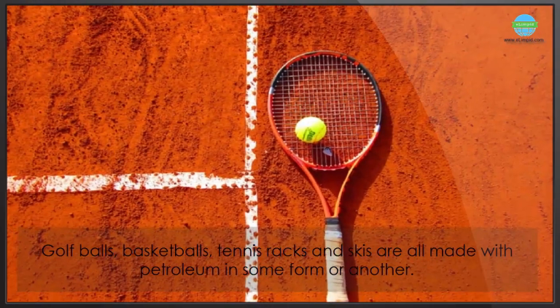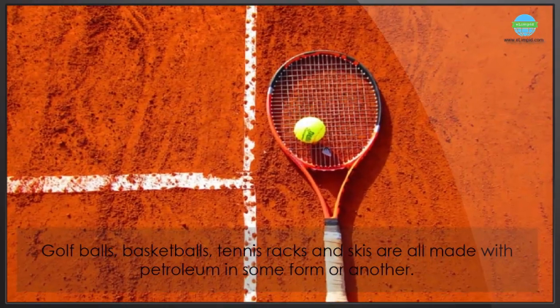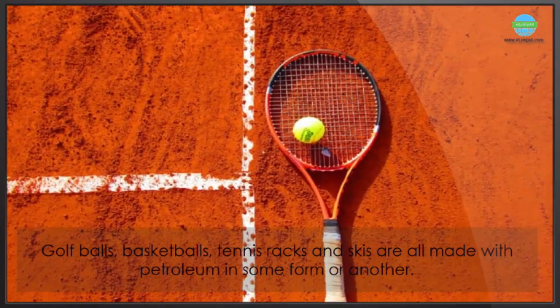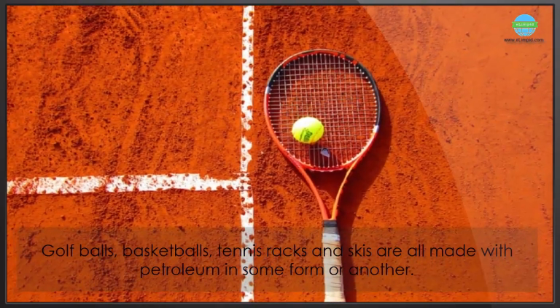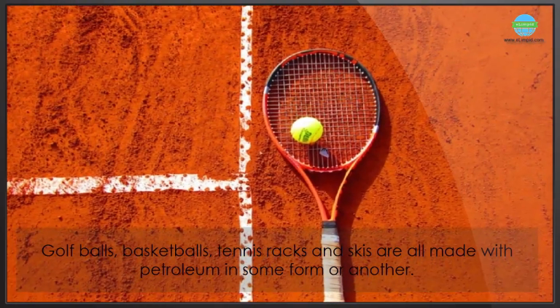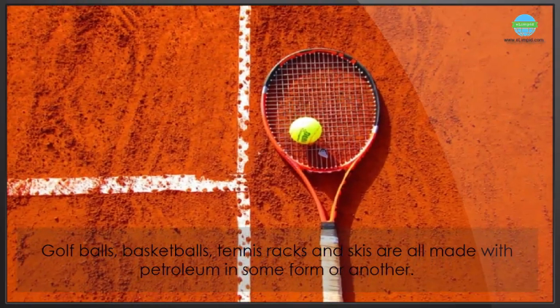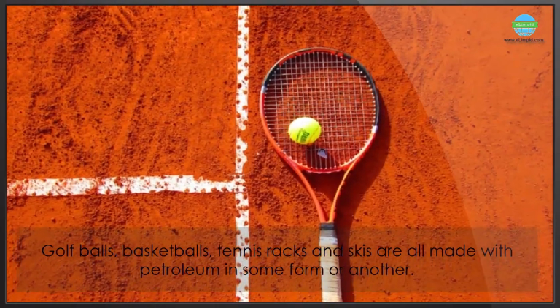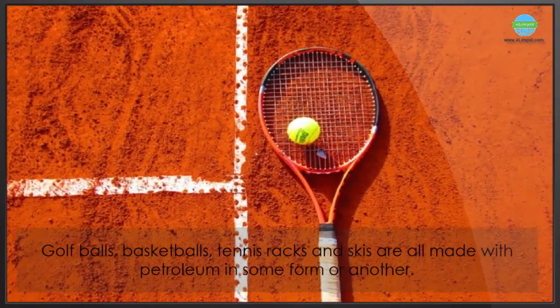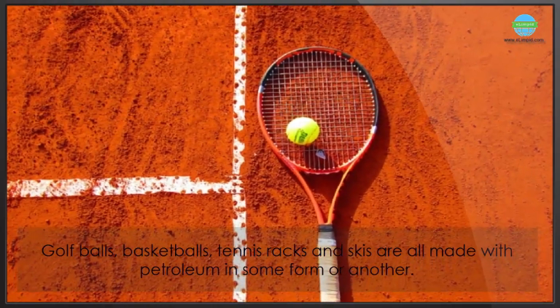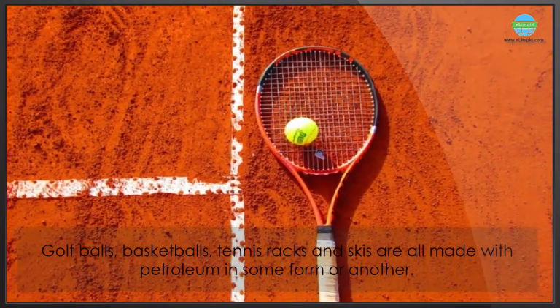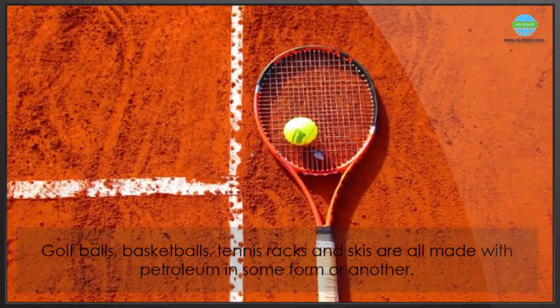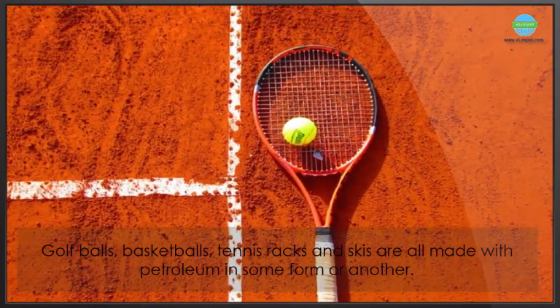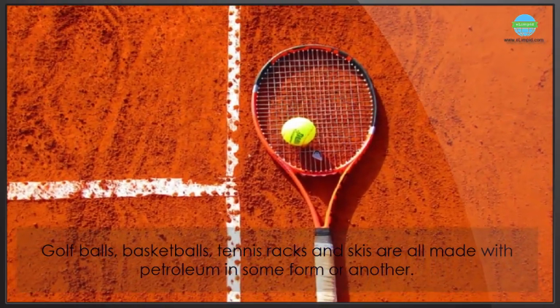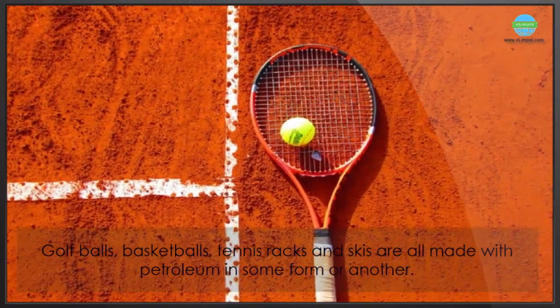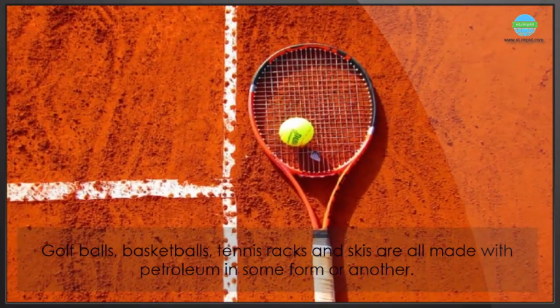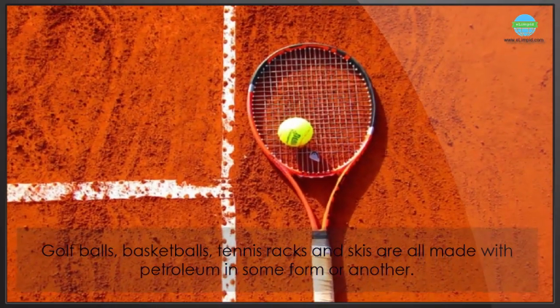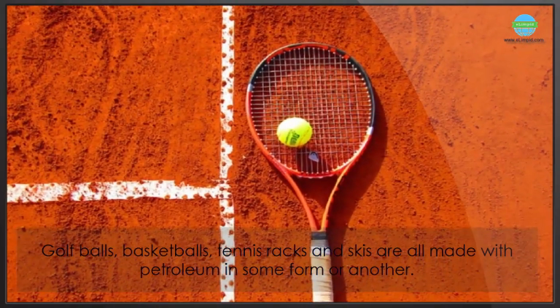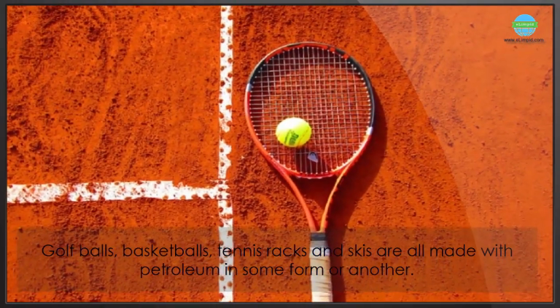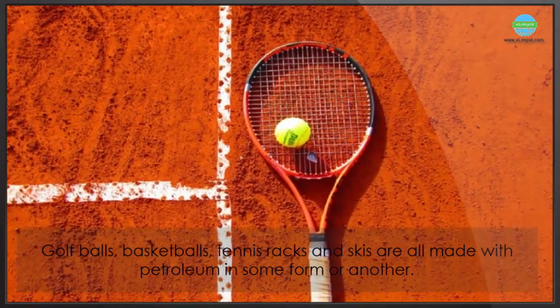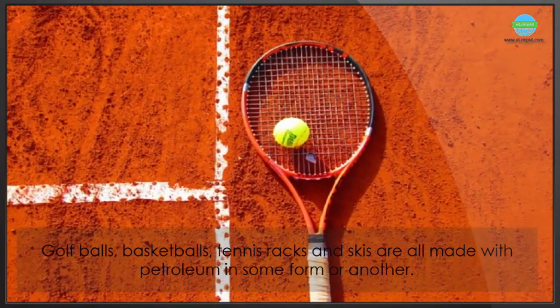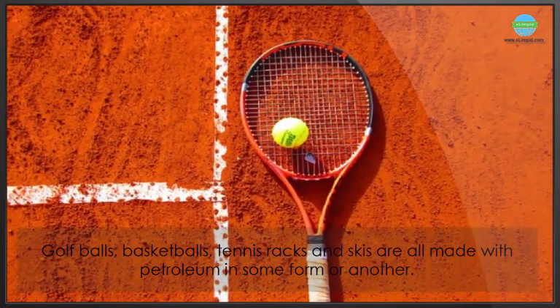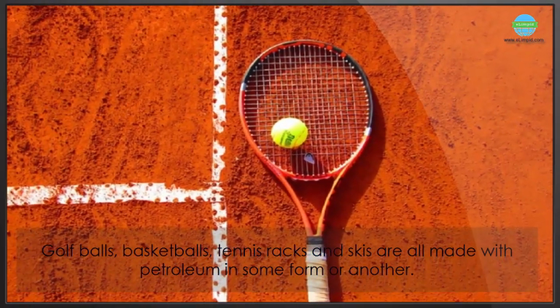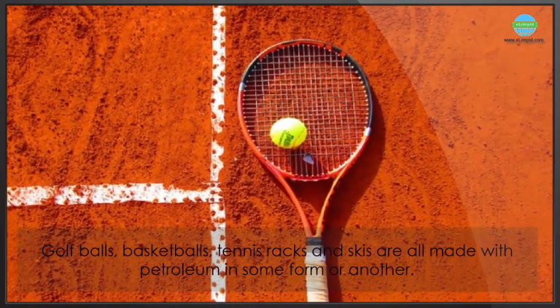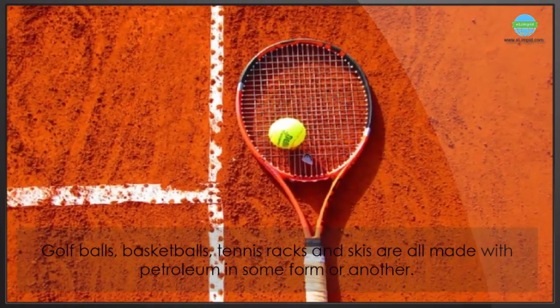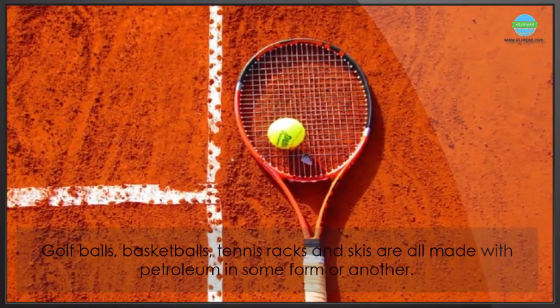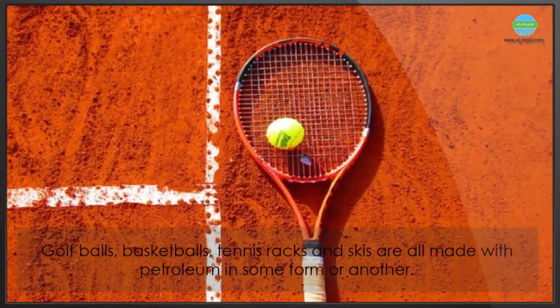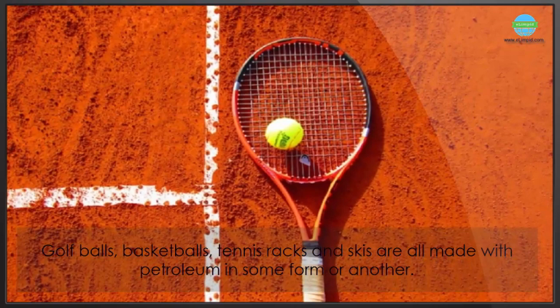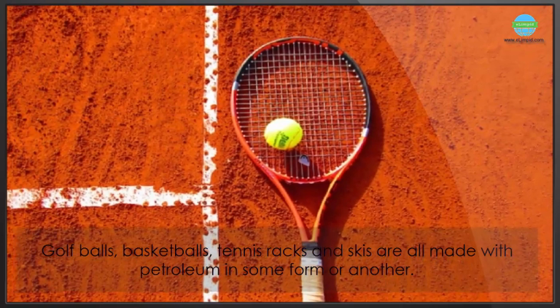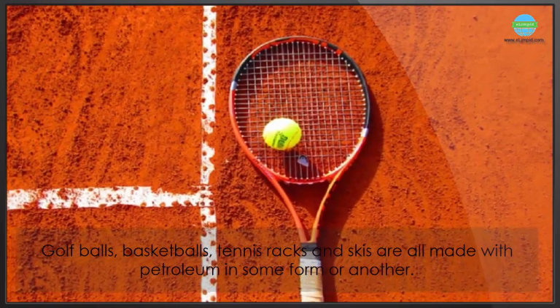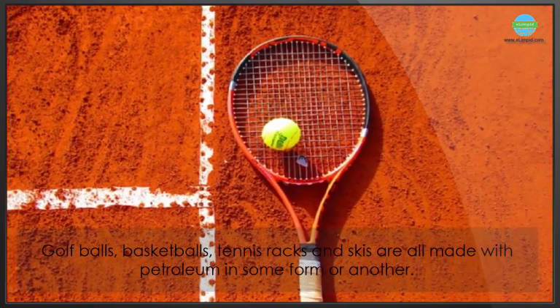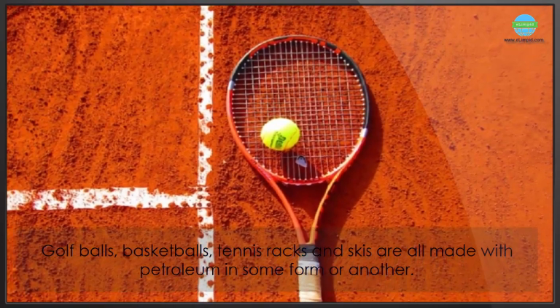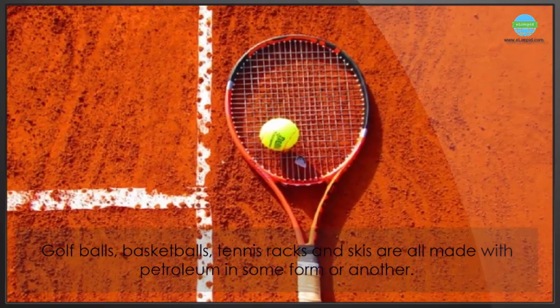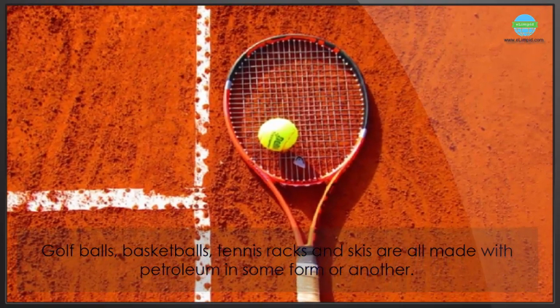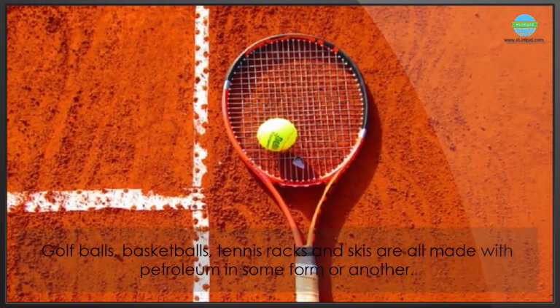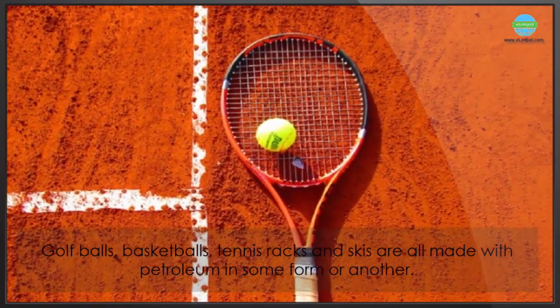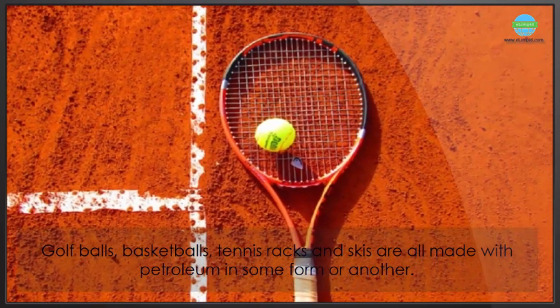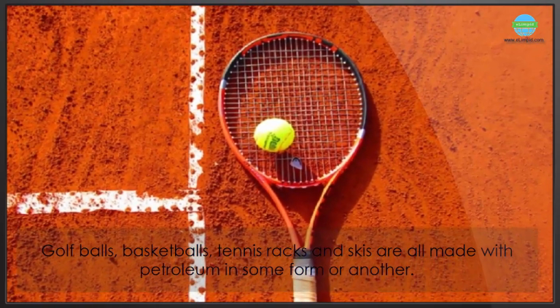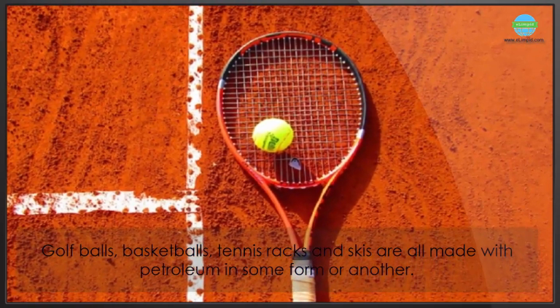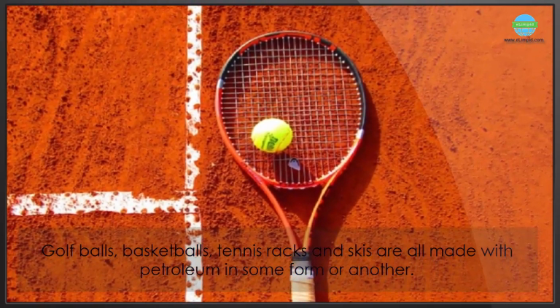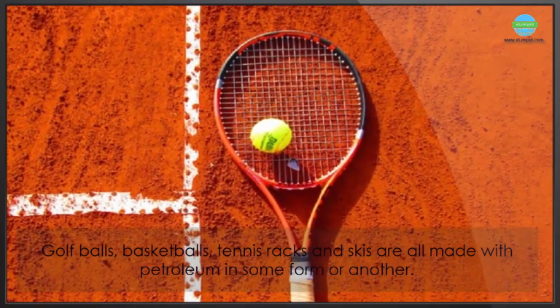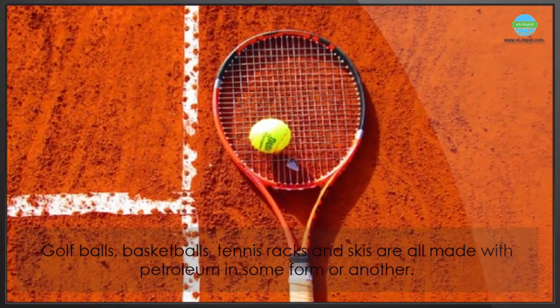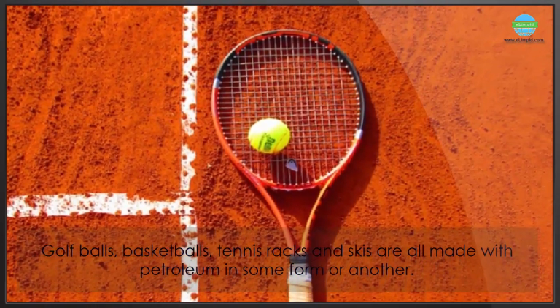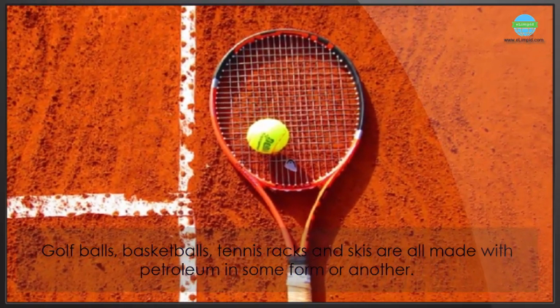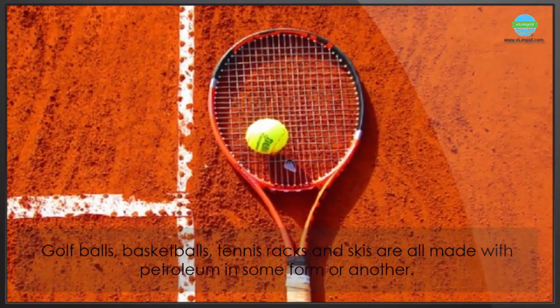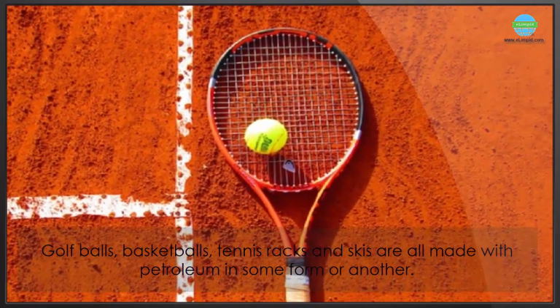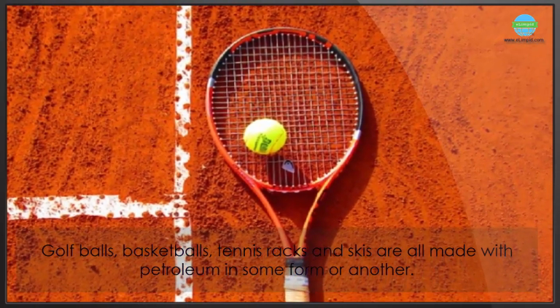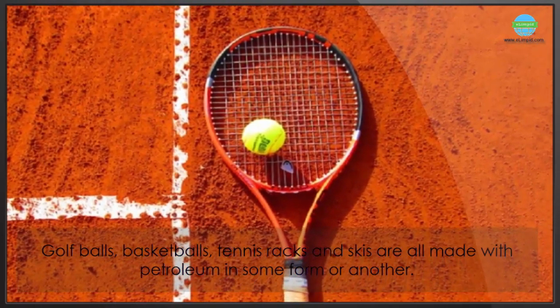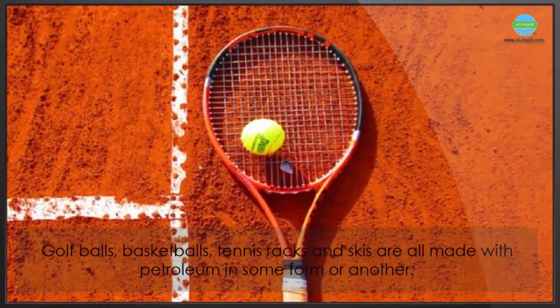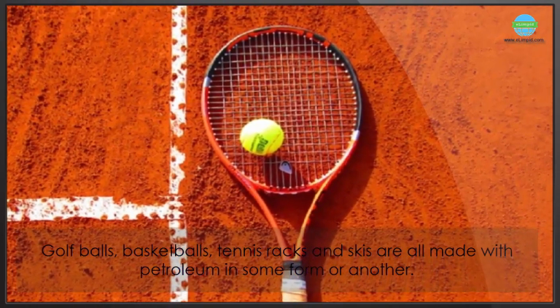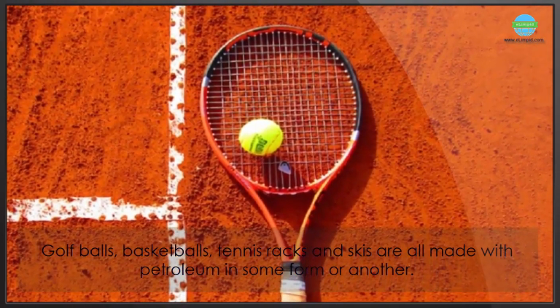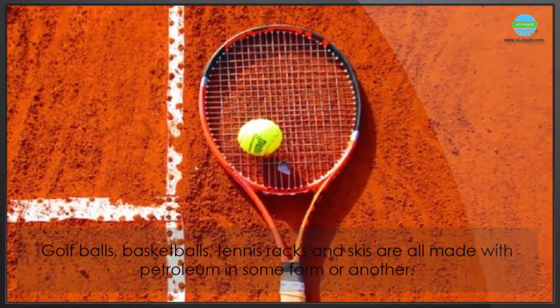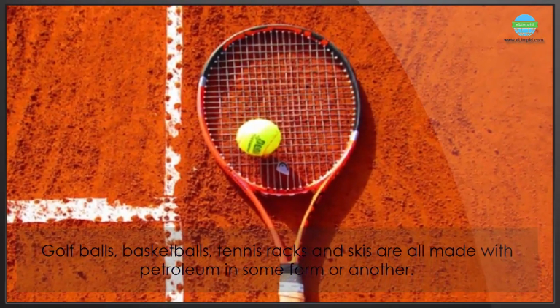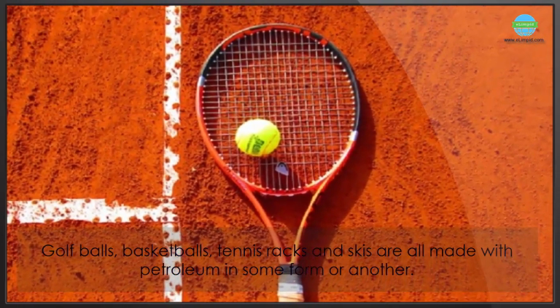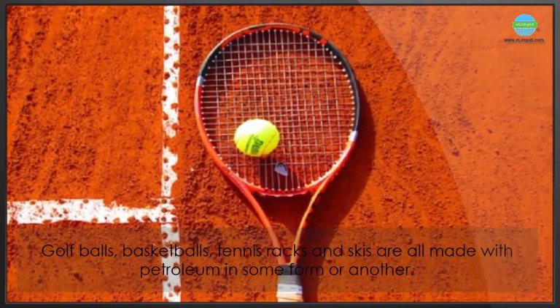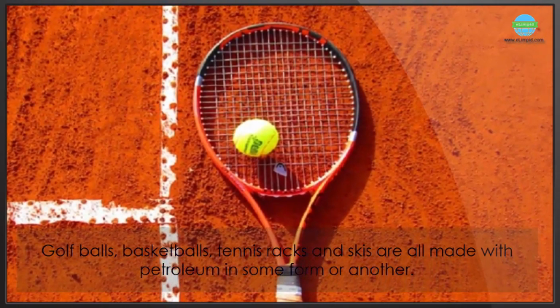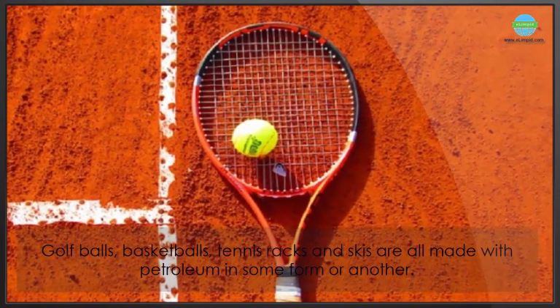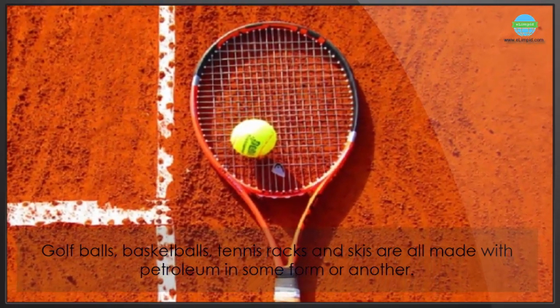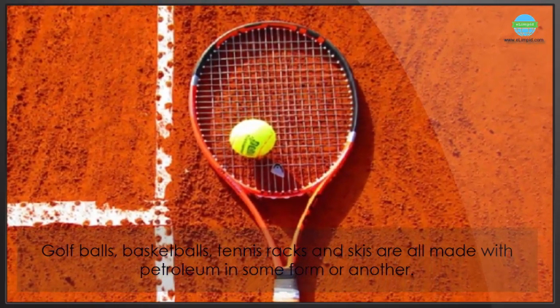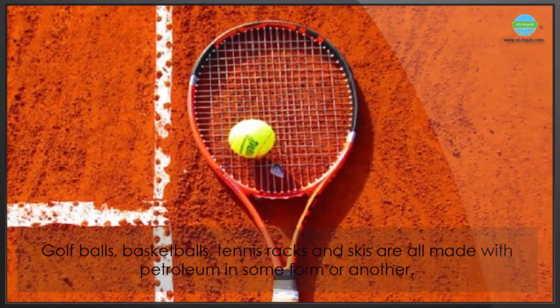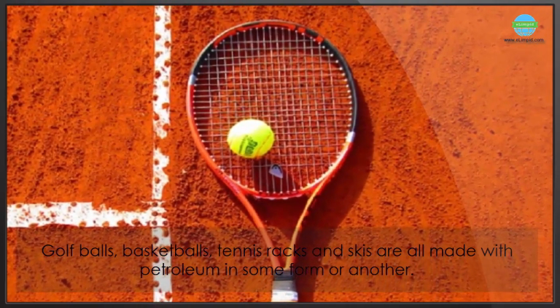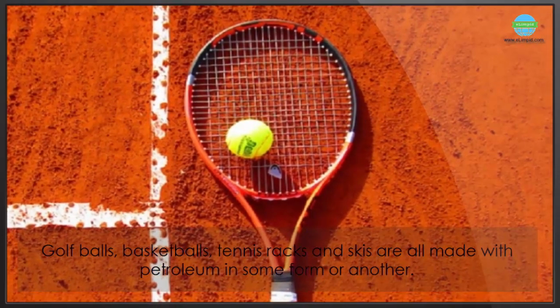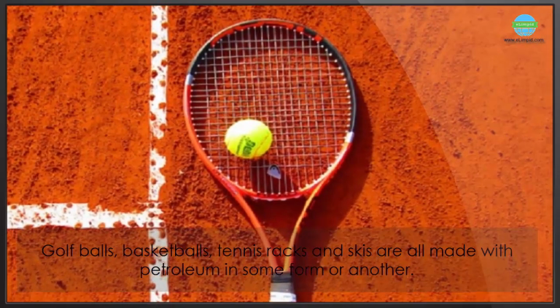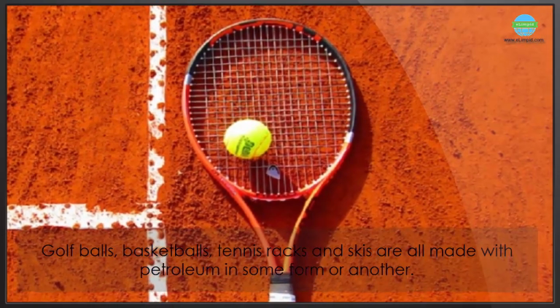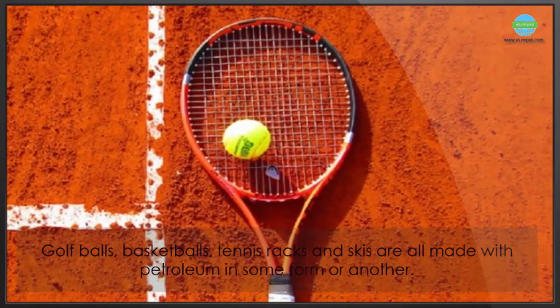Golf balls, basketballs, tennis rackets, and skis are all made with petroleum in some form or another.